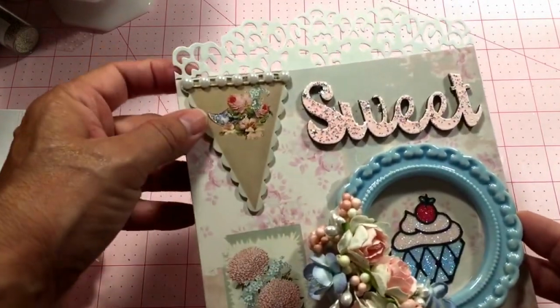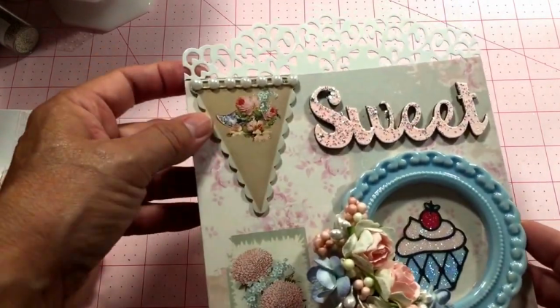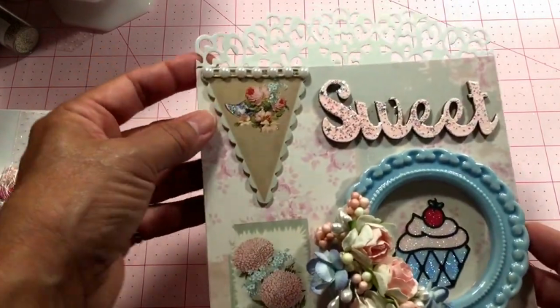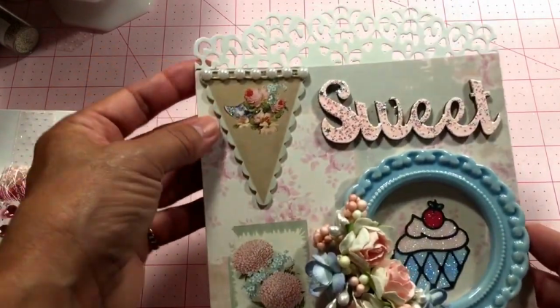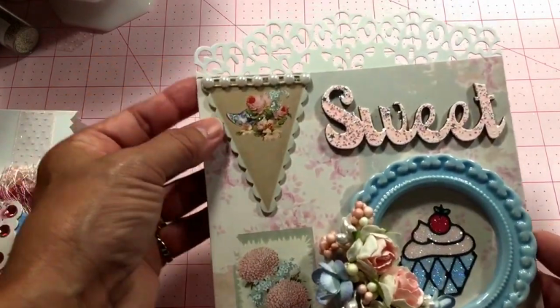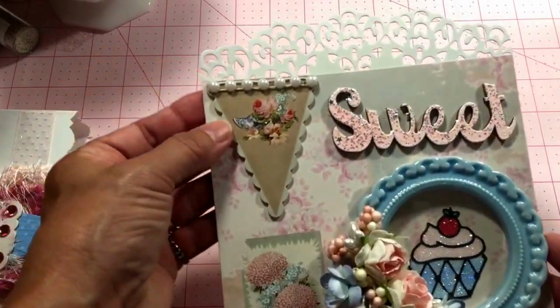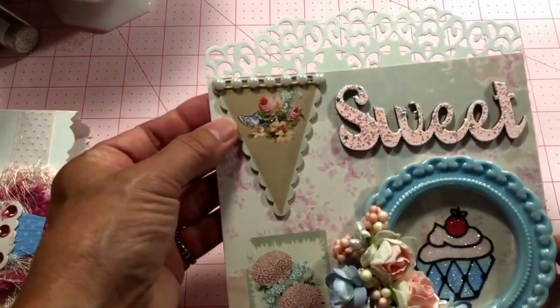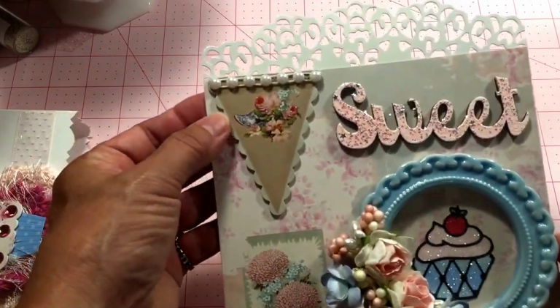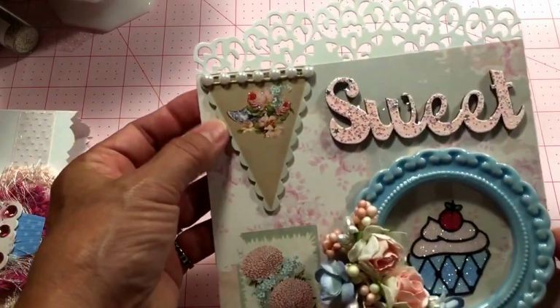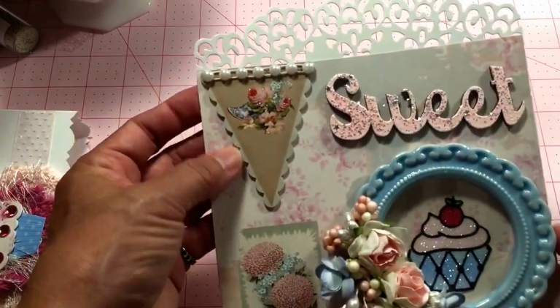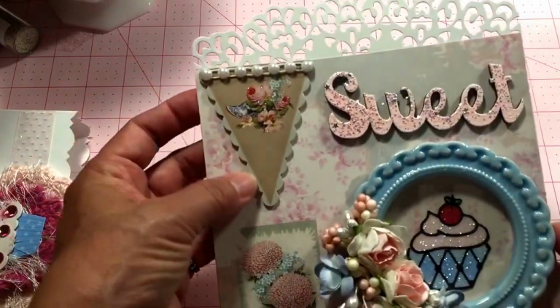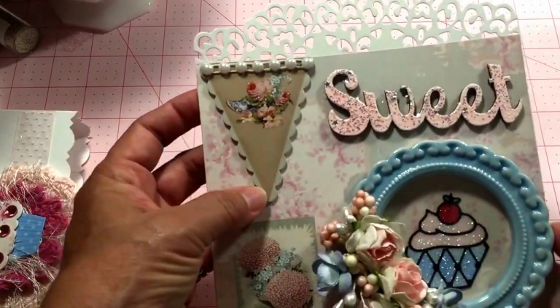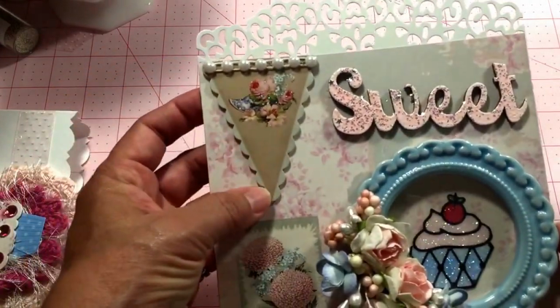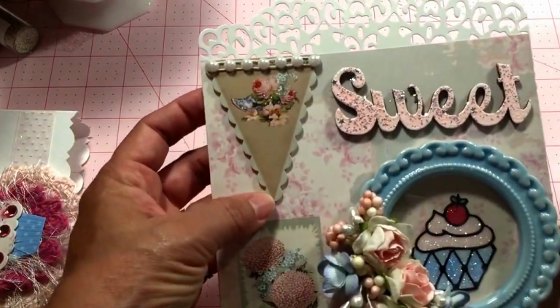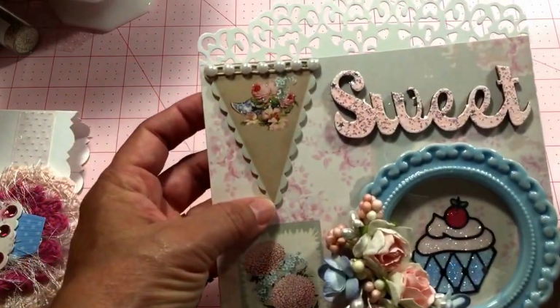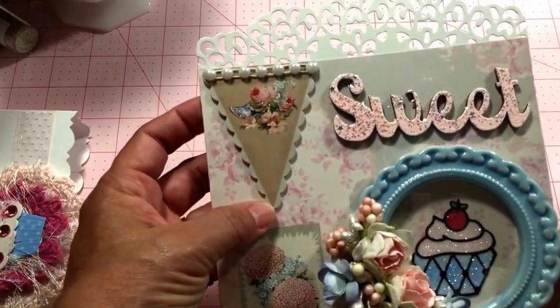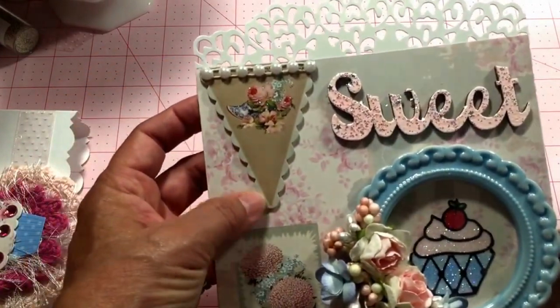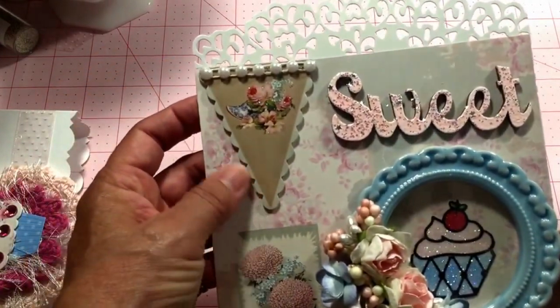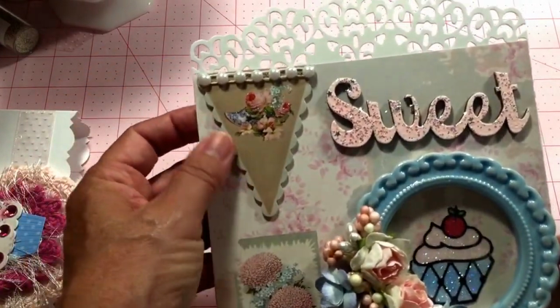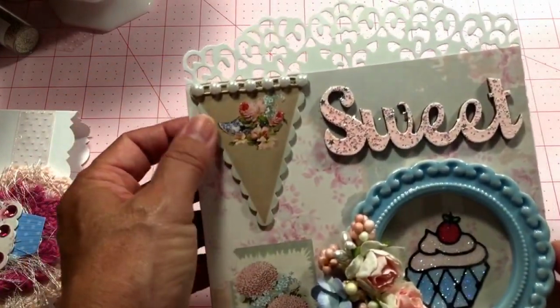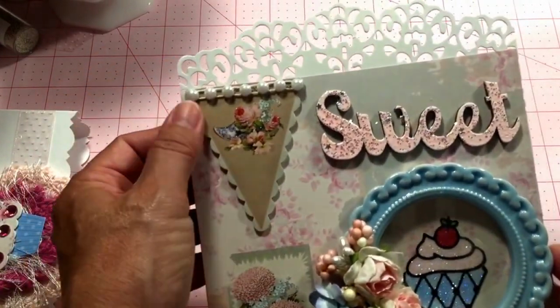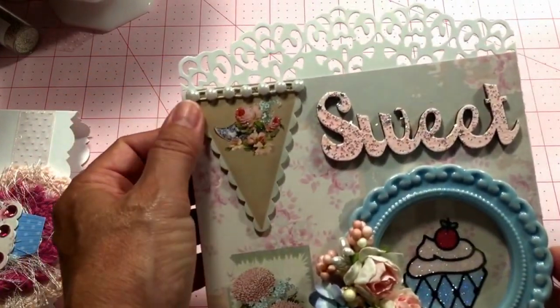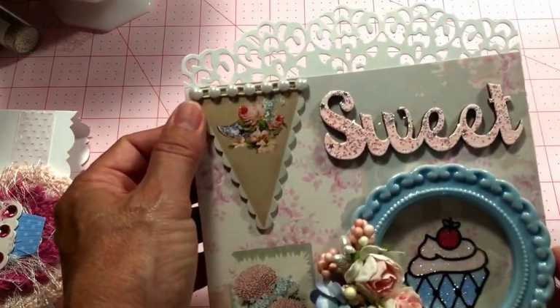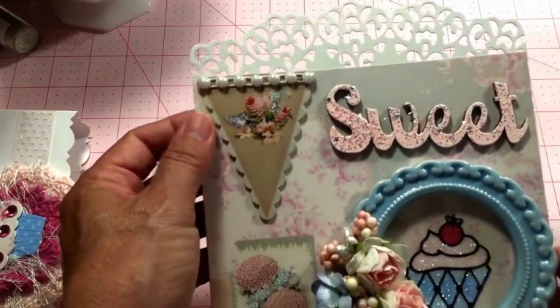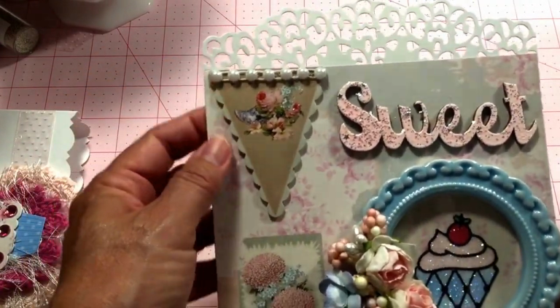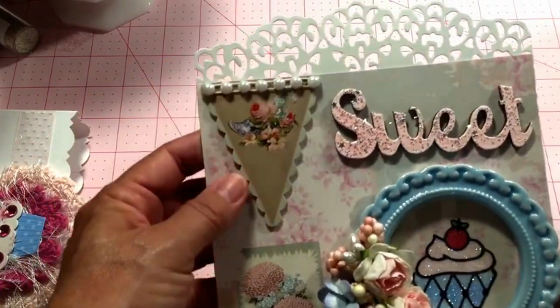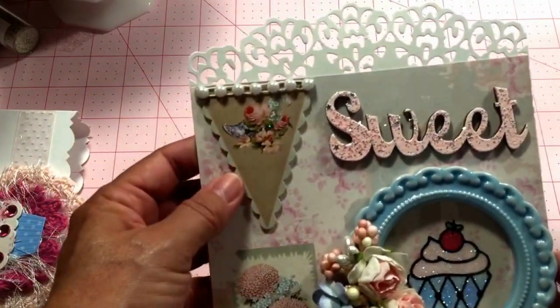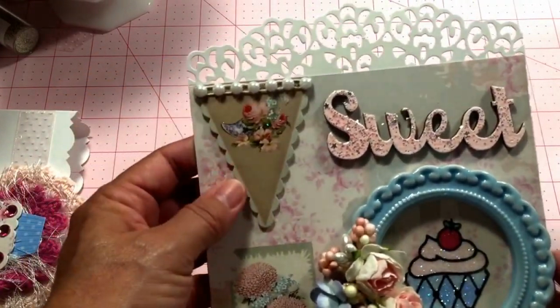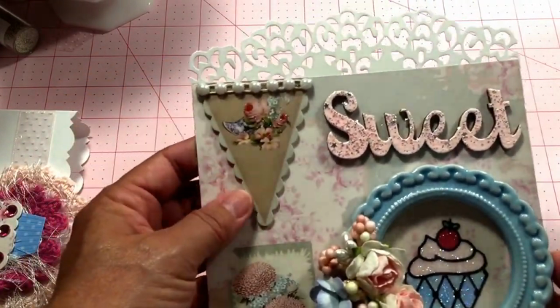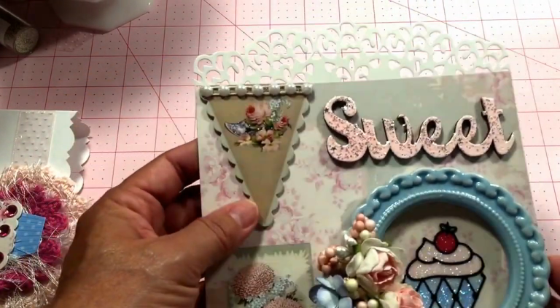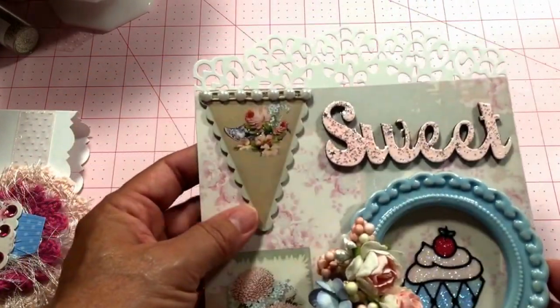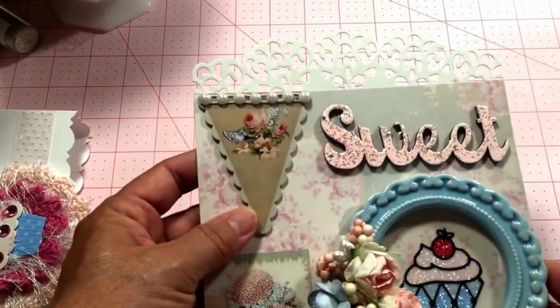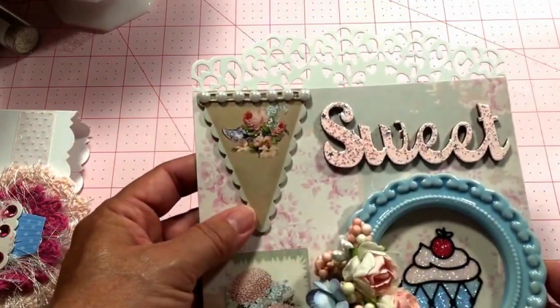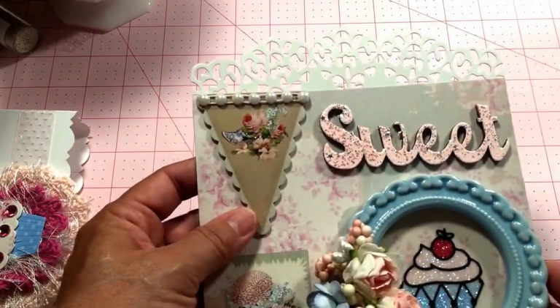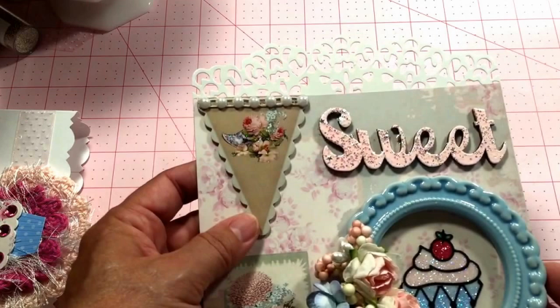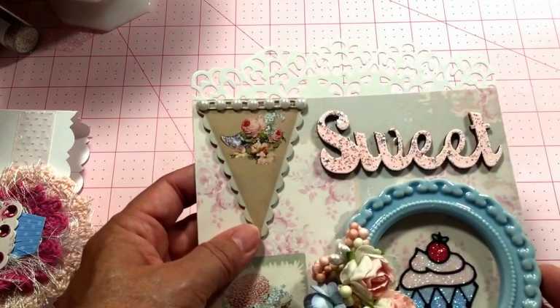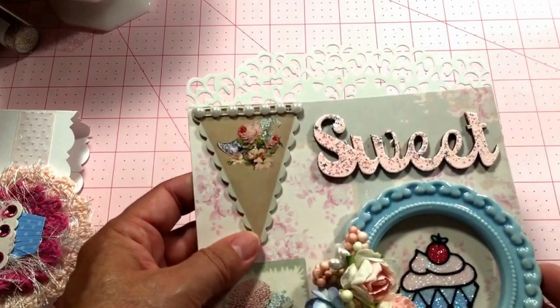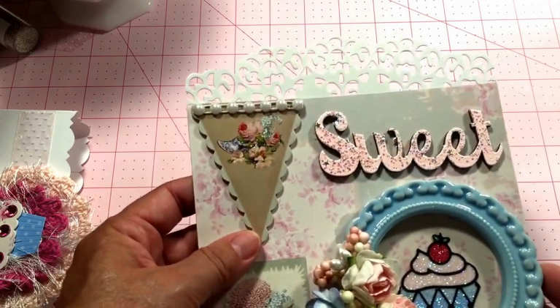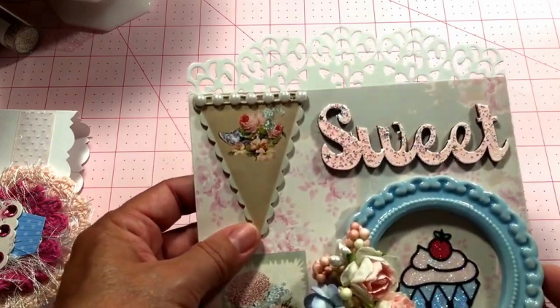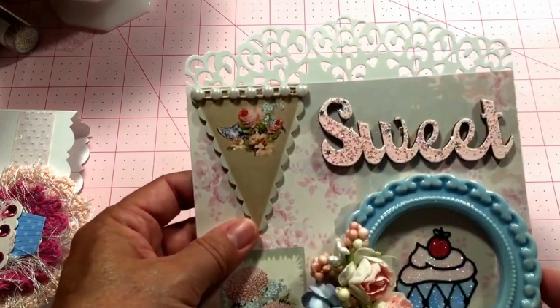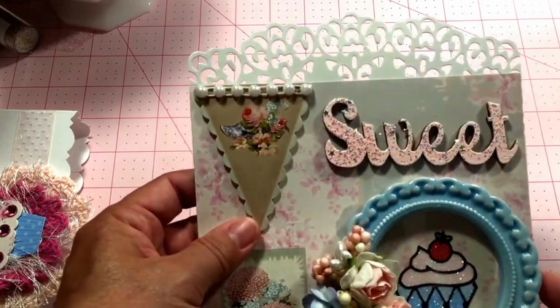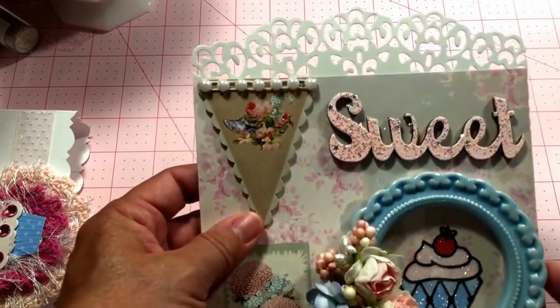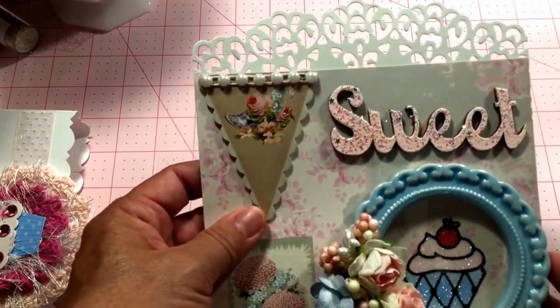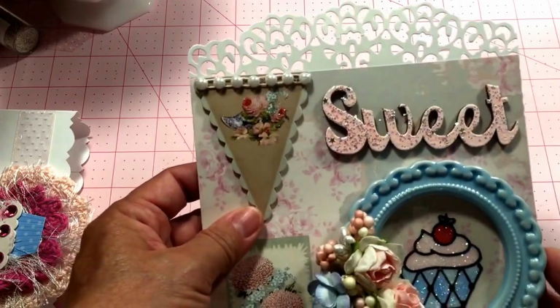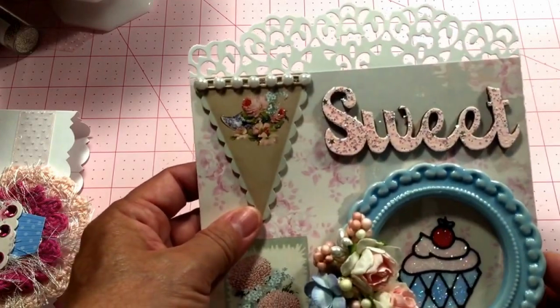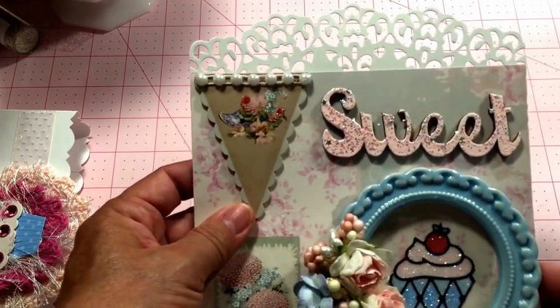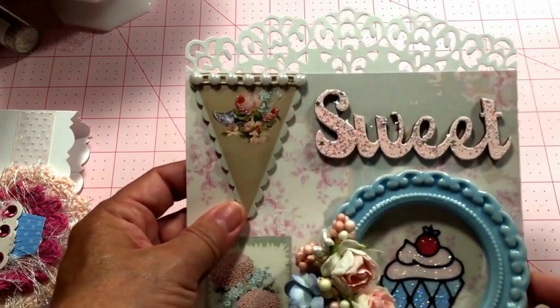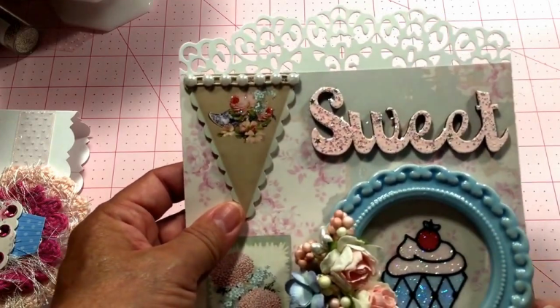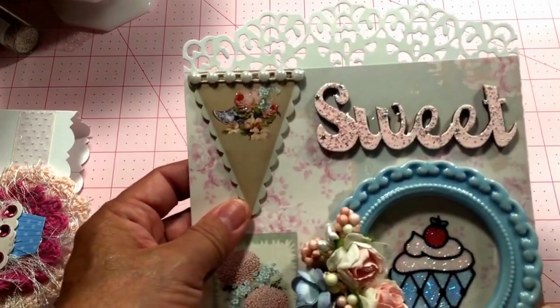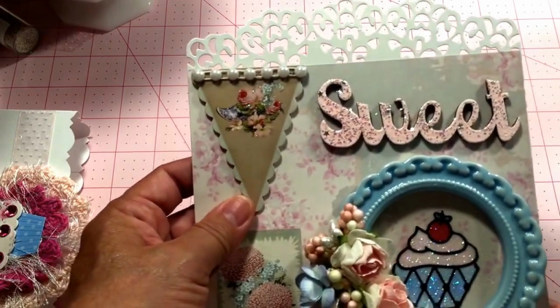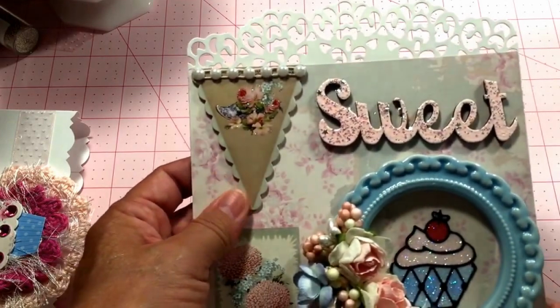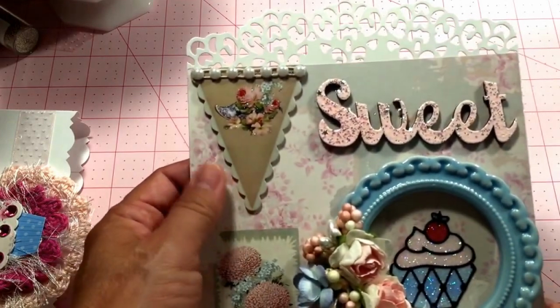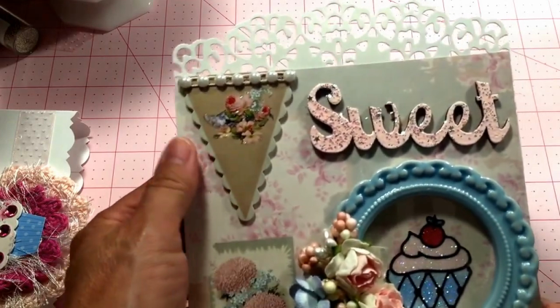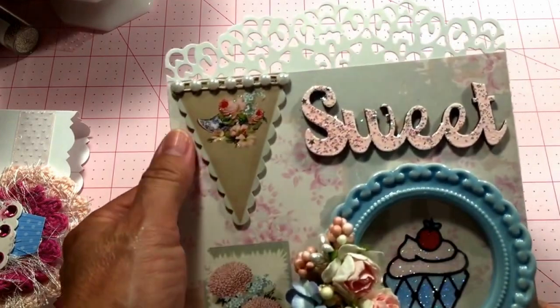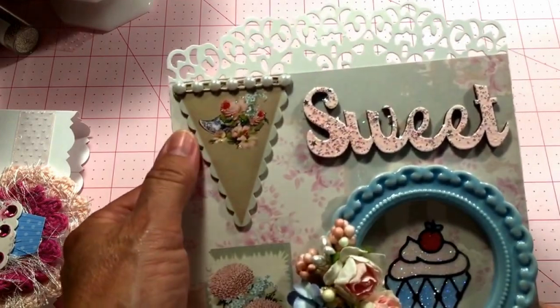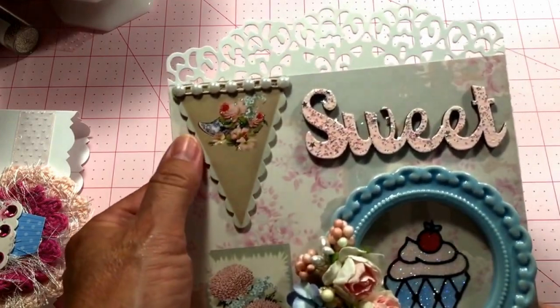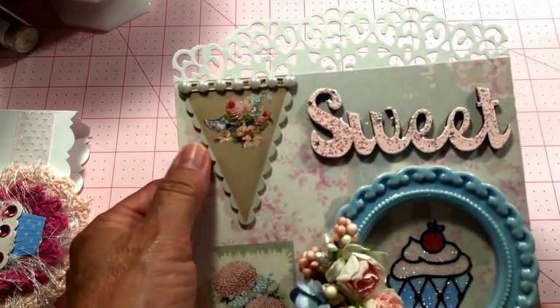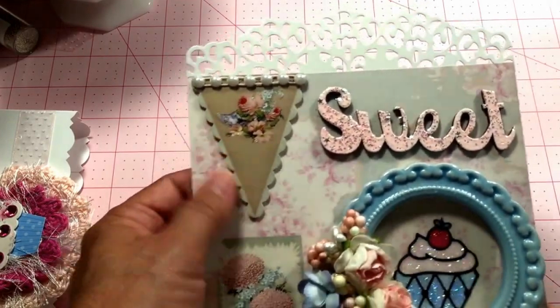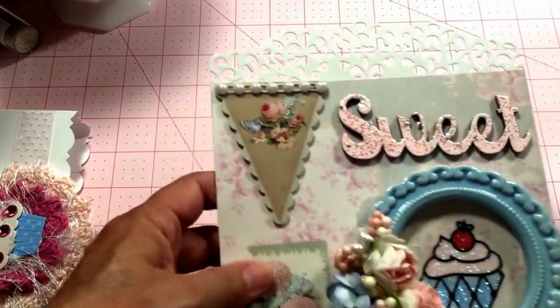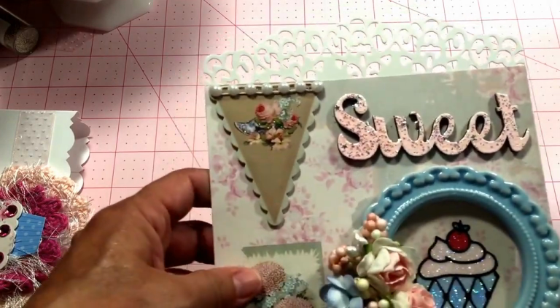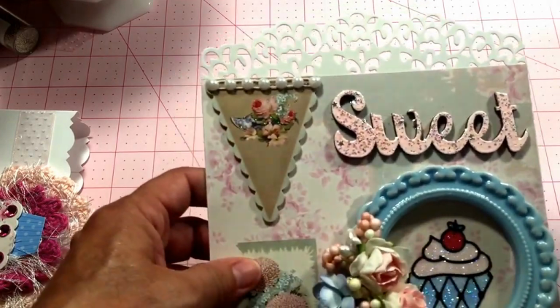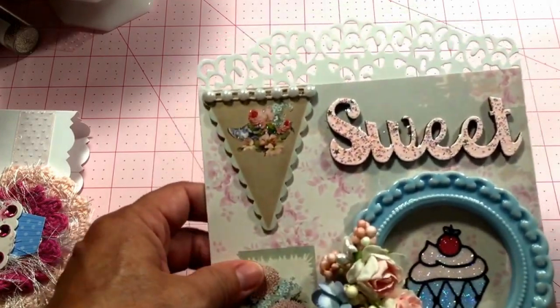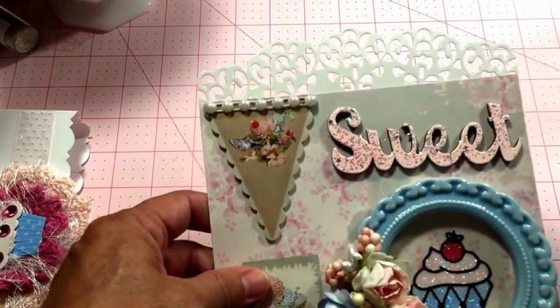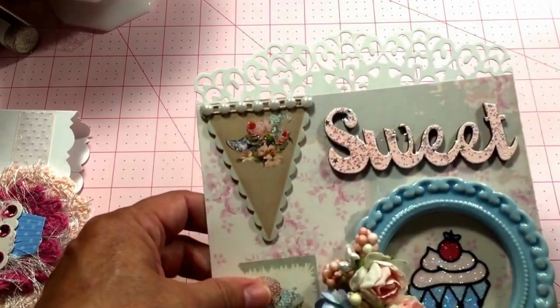This is one of the chipboard pieces from one of the collections of the Tilda packs.